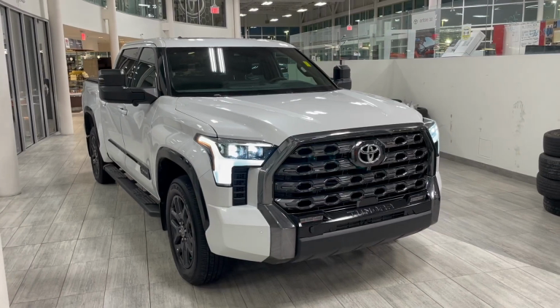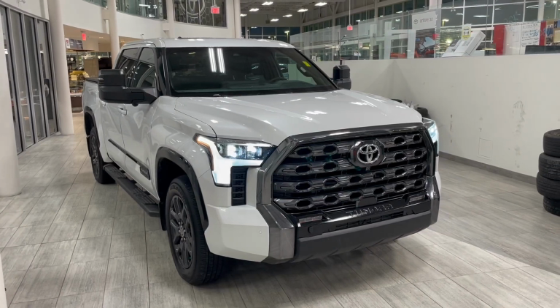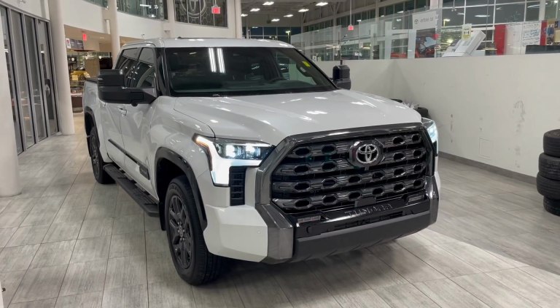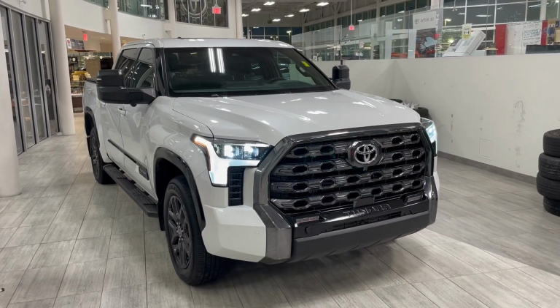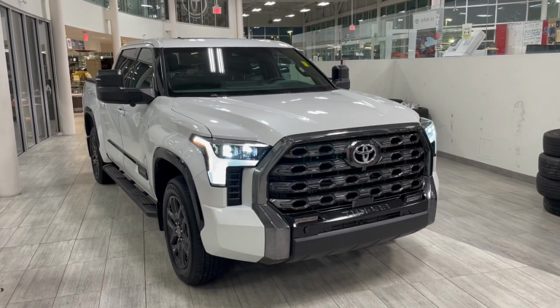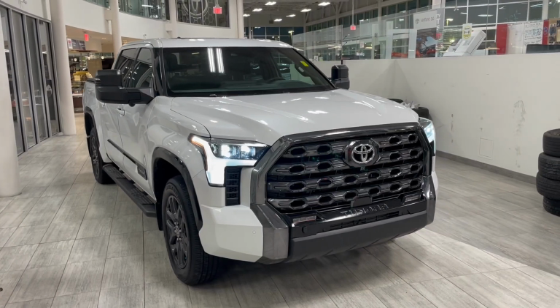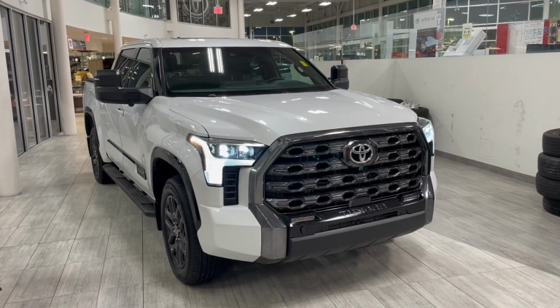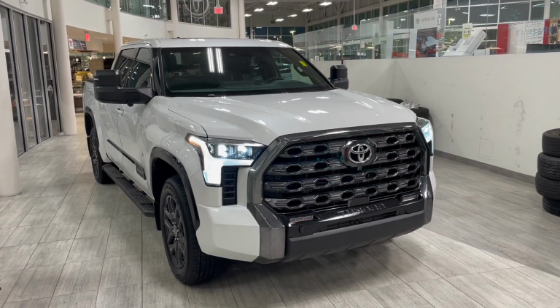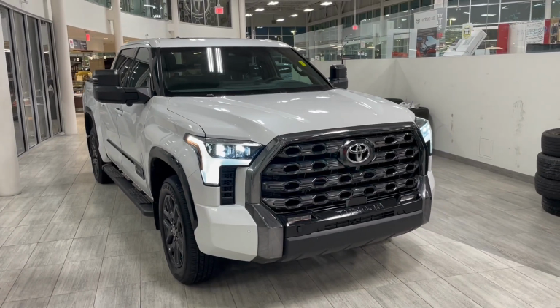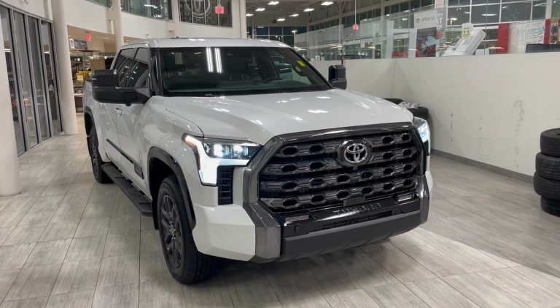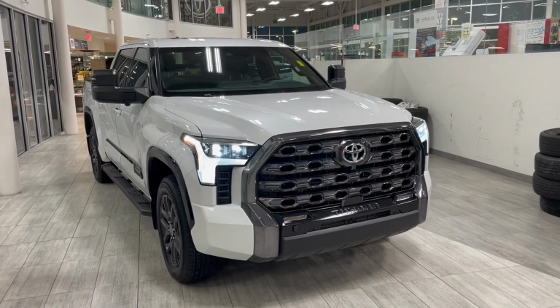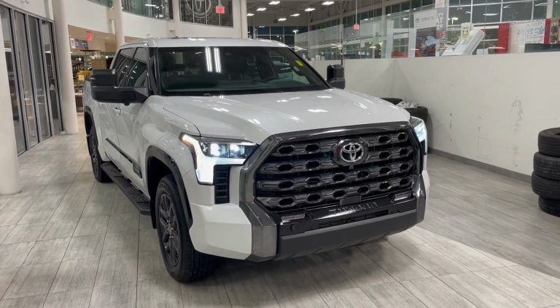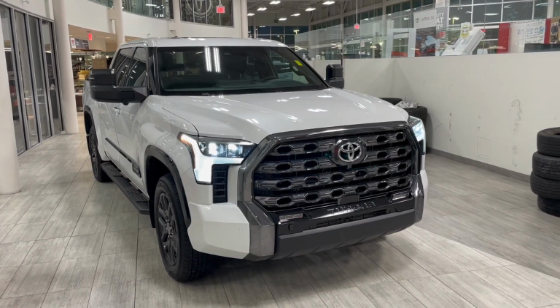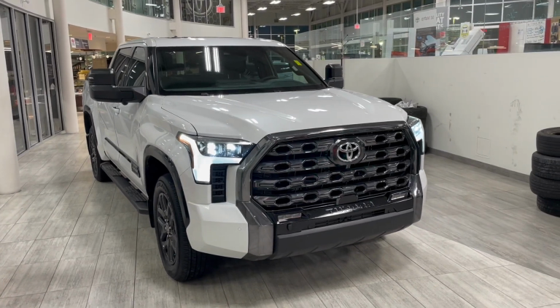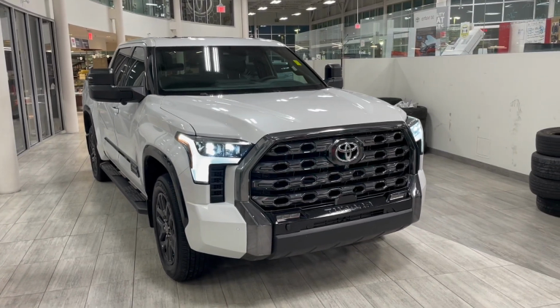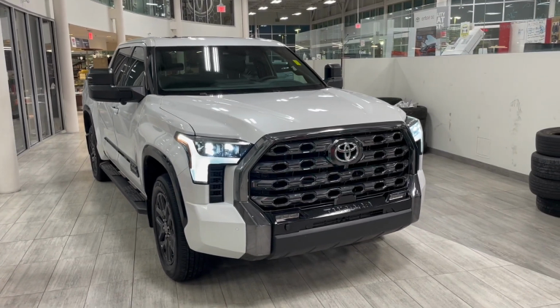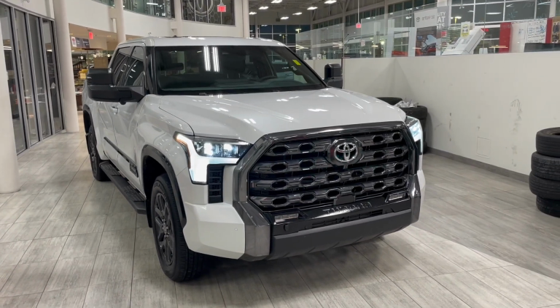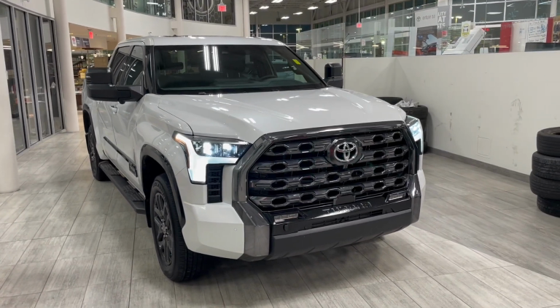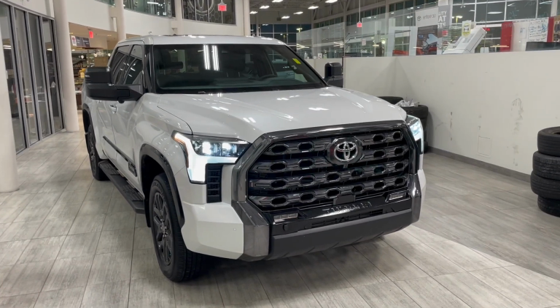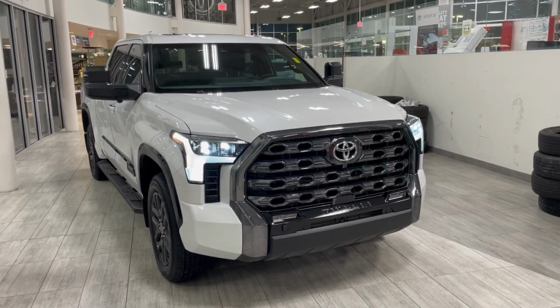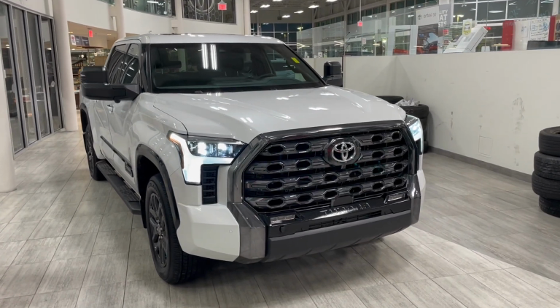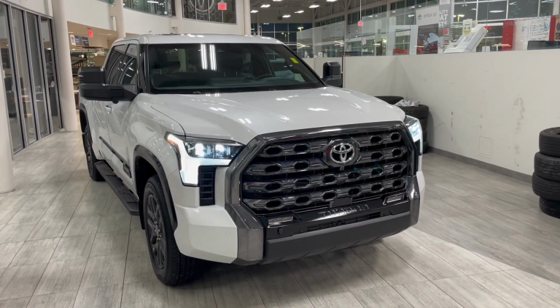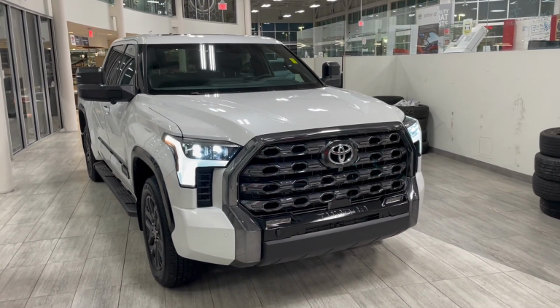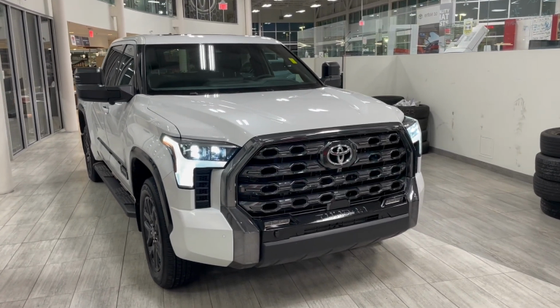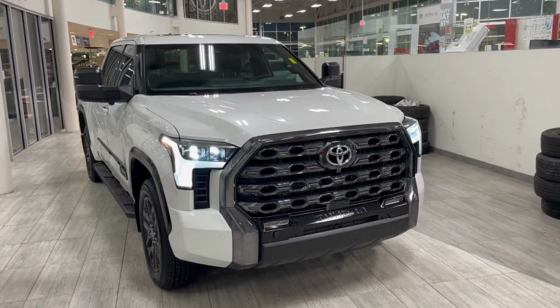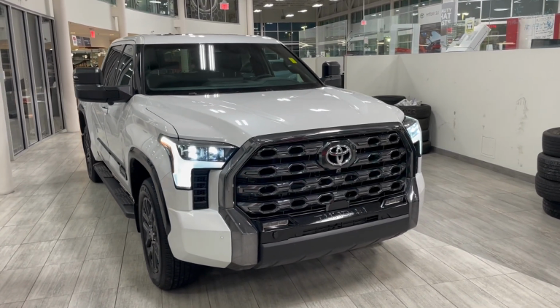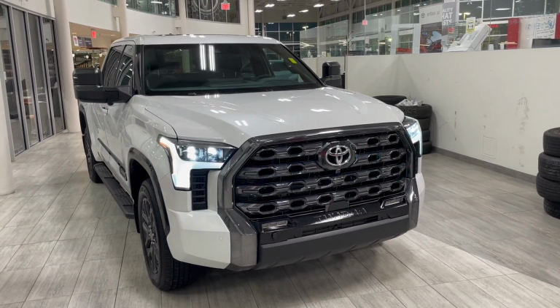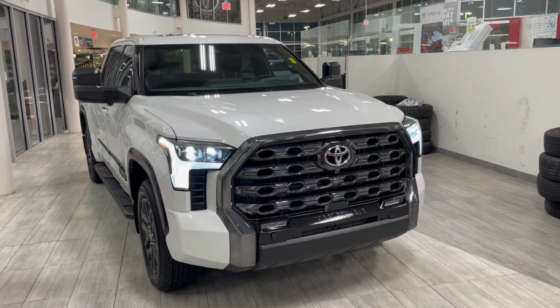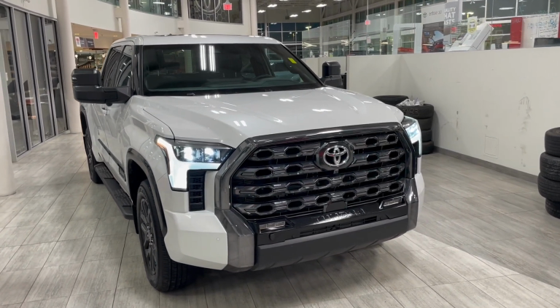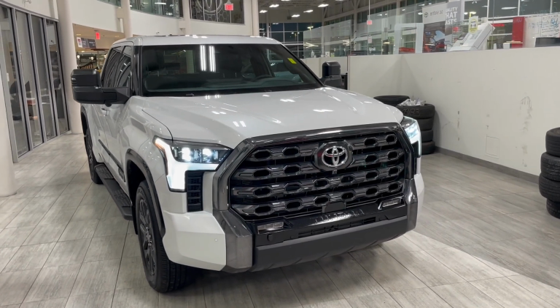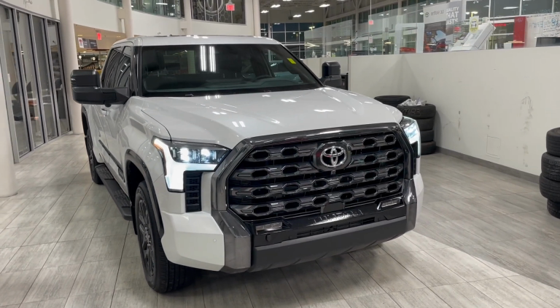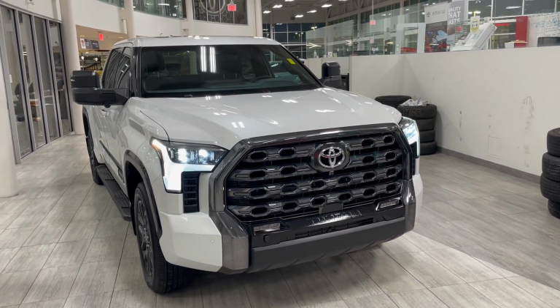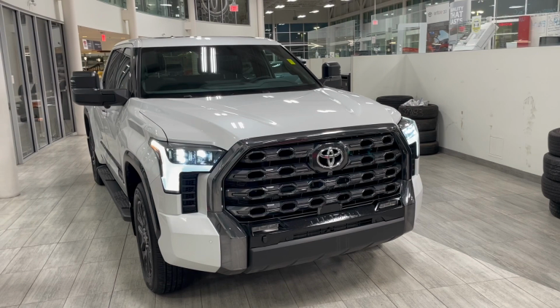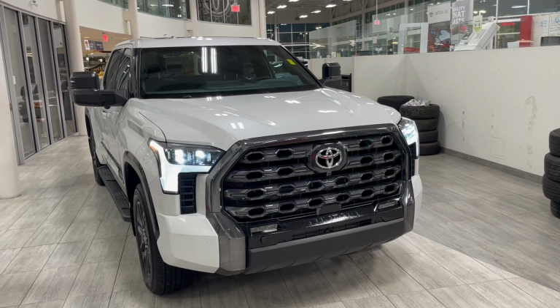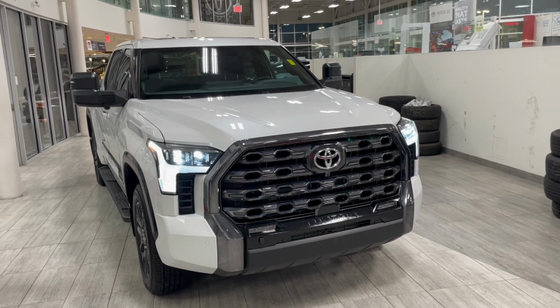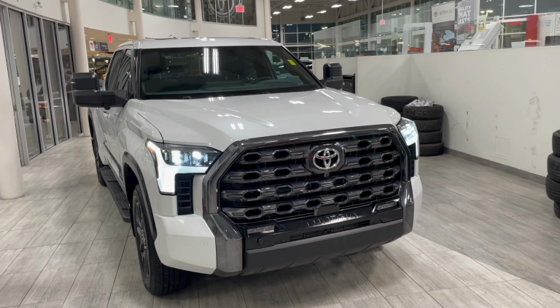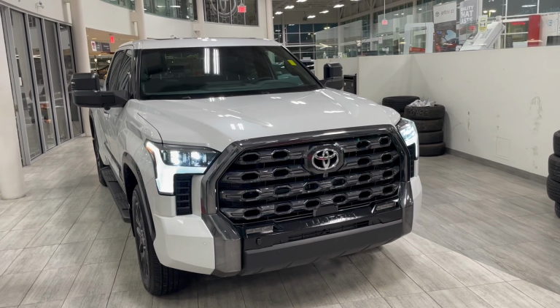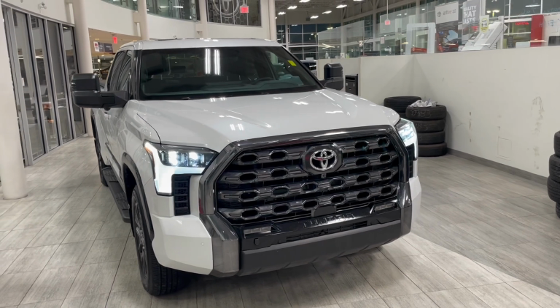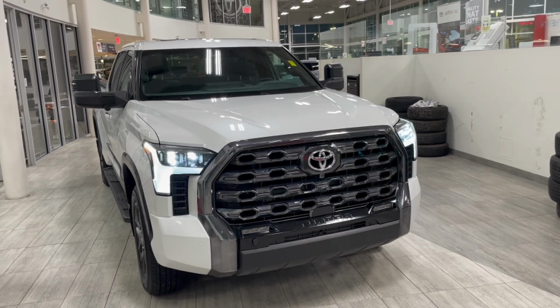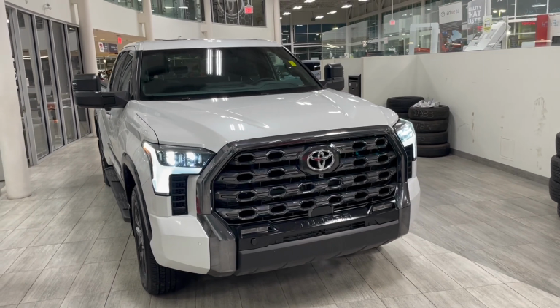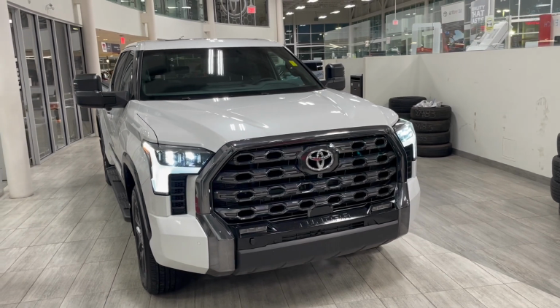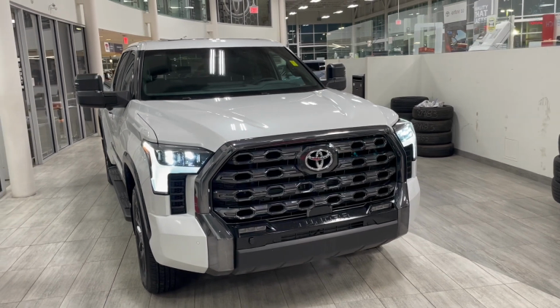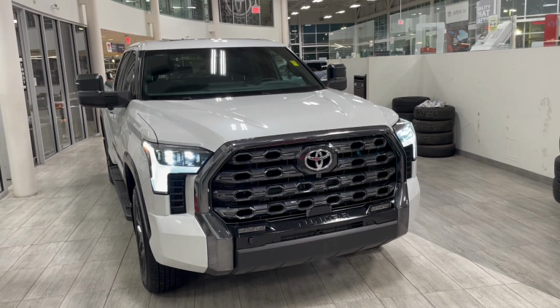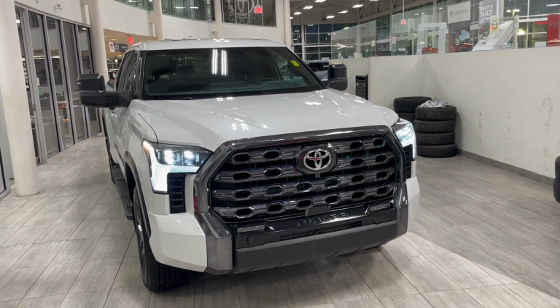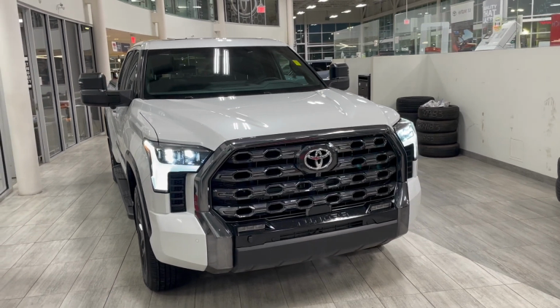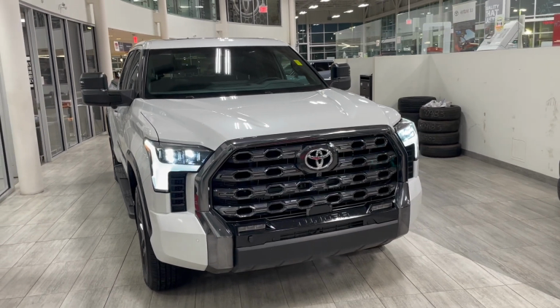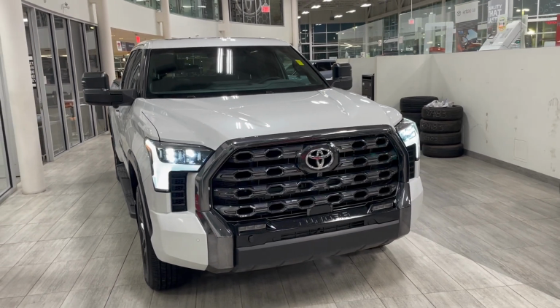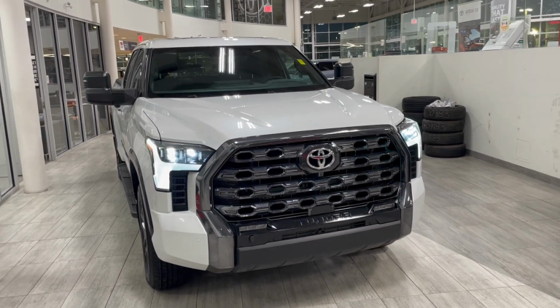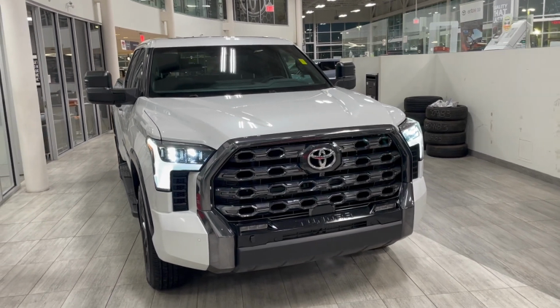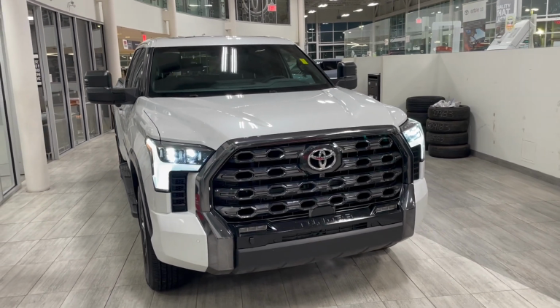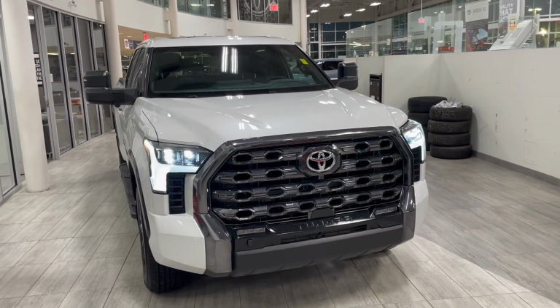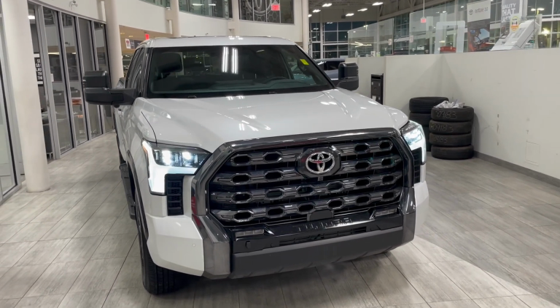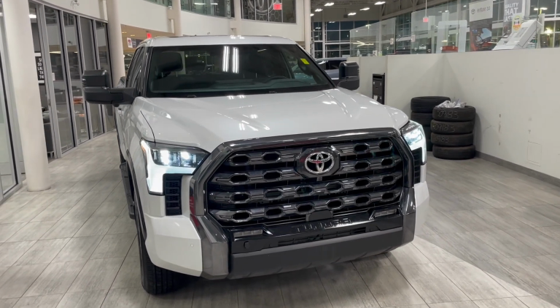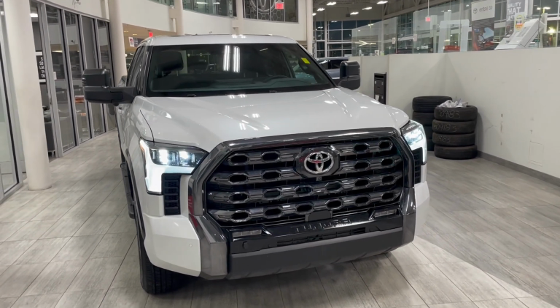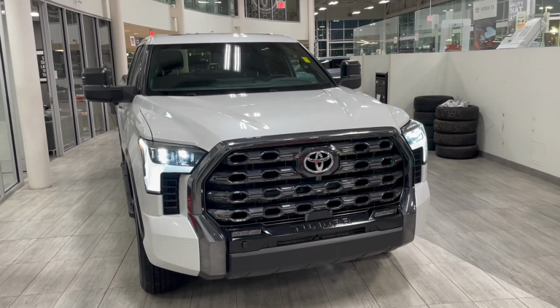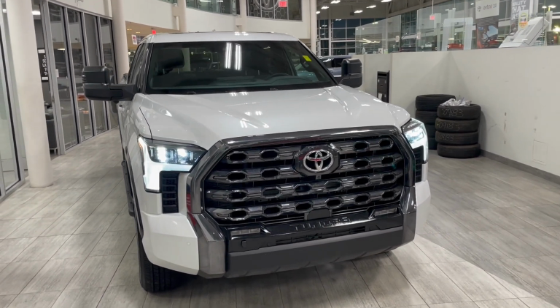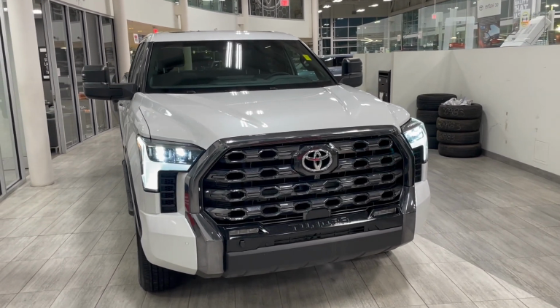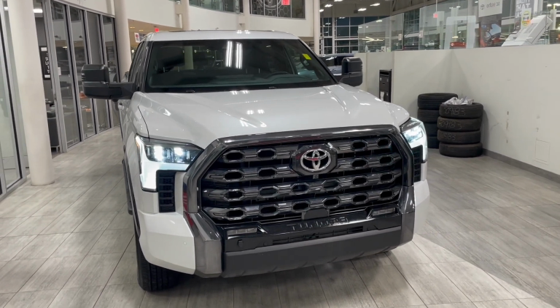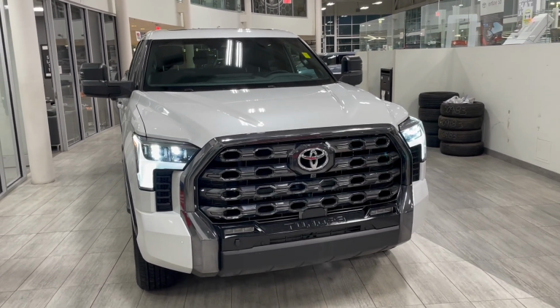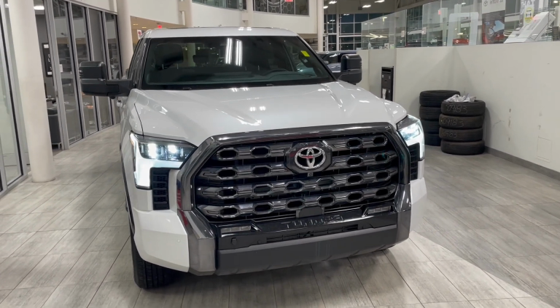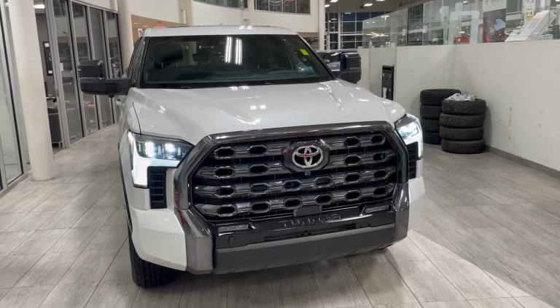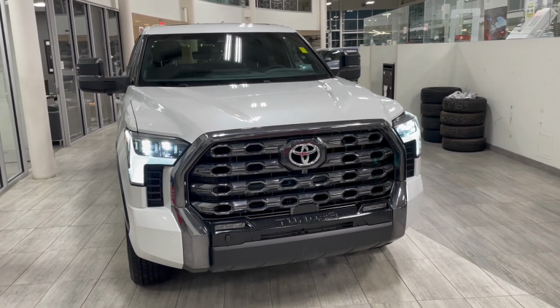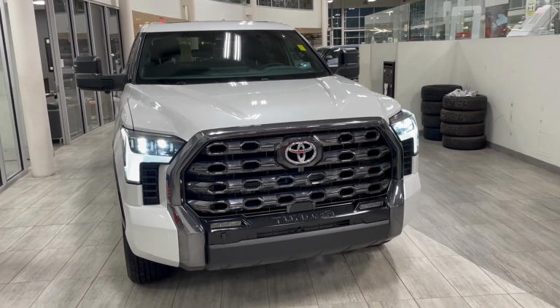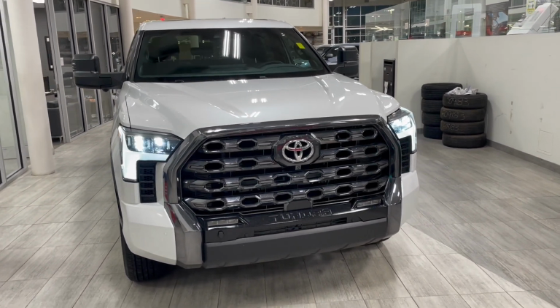Welcome to another video walk around. Today we're going to be looking at a 2022 Toyota Tundra. This is a five passenger pickup truck in white, riding on 20 inch wheels.